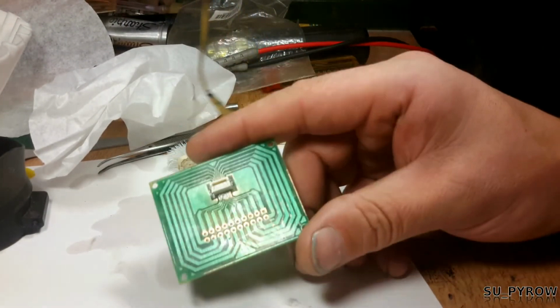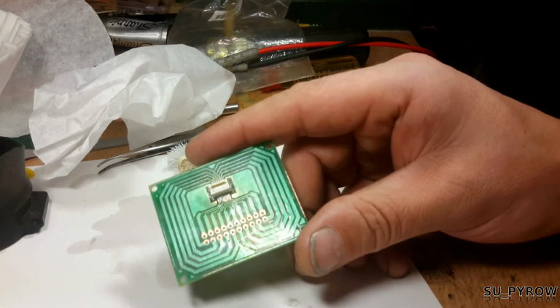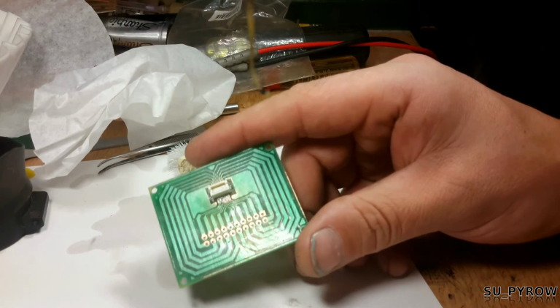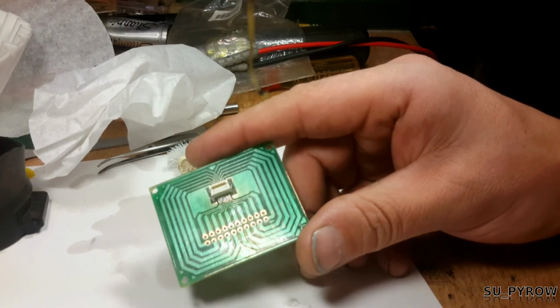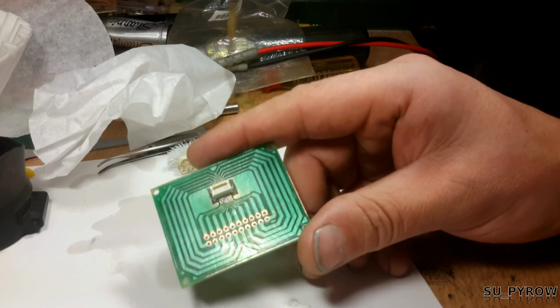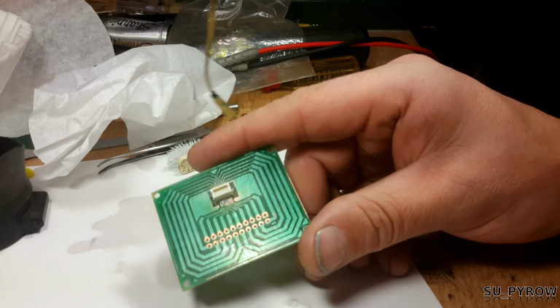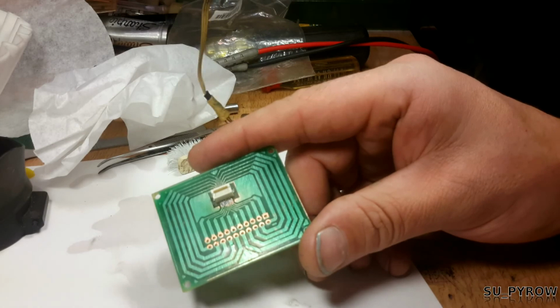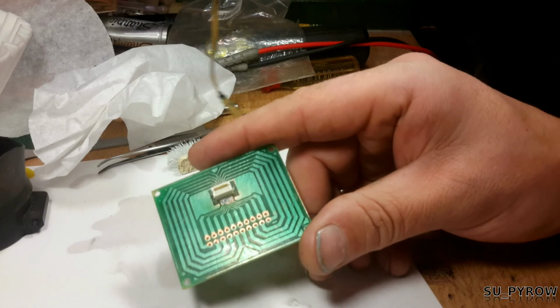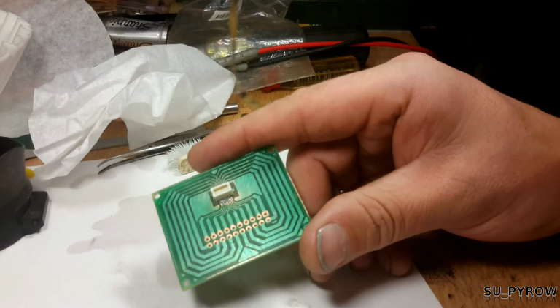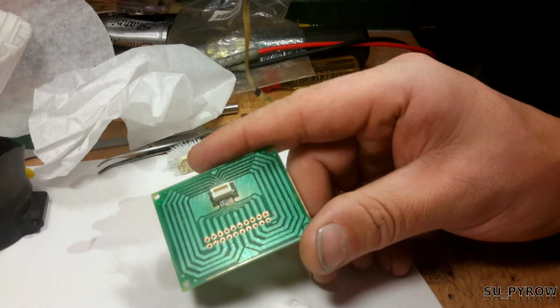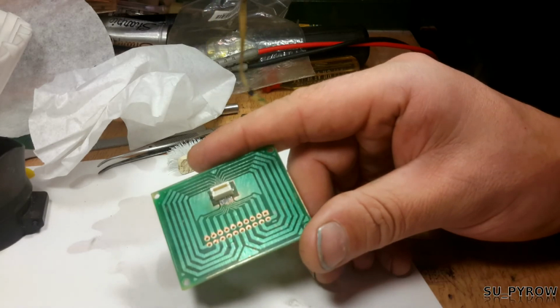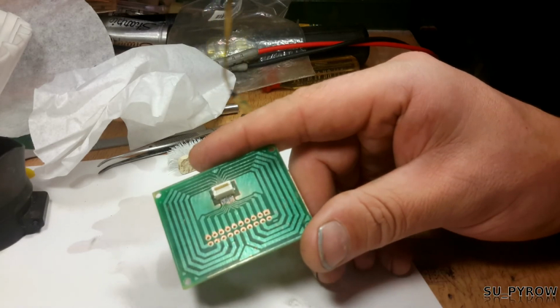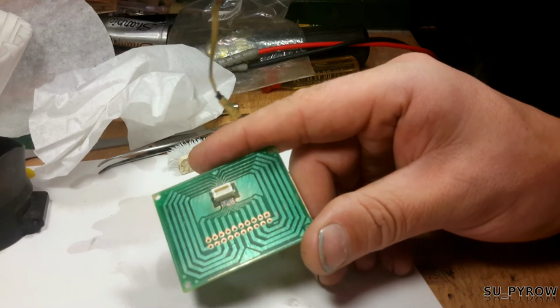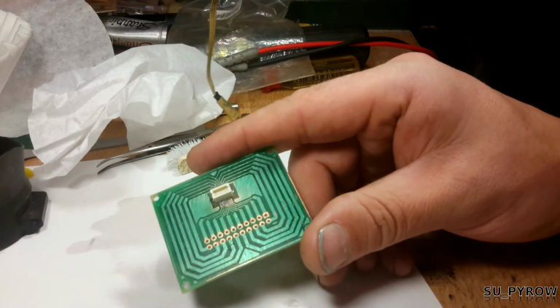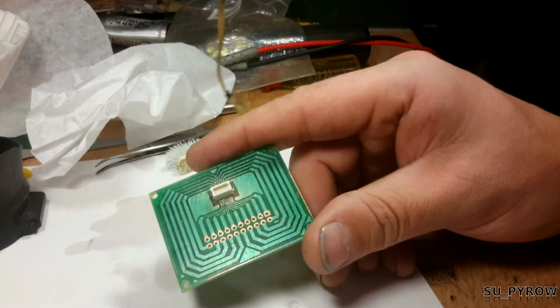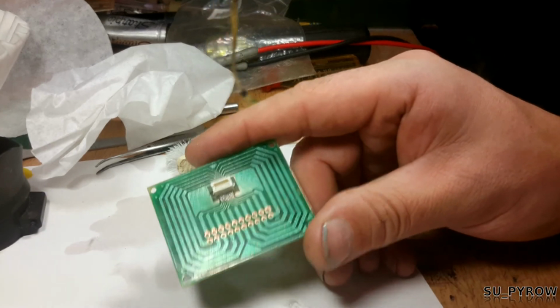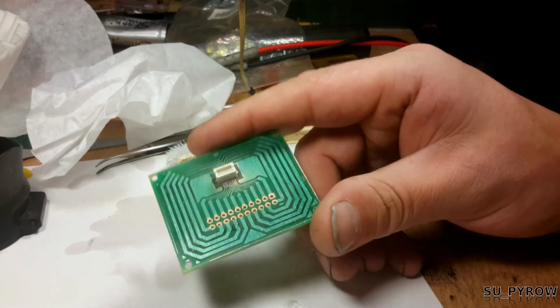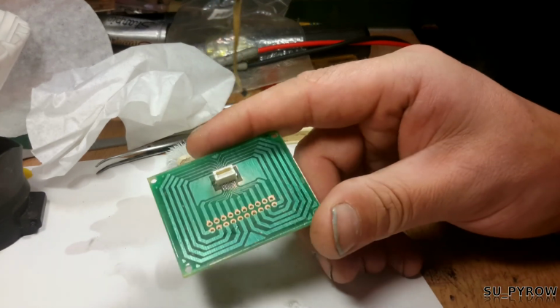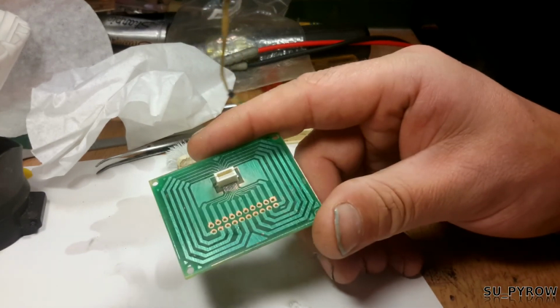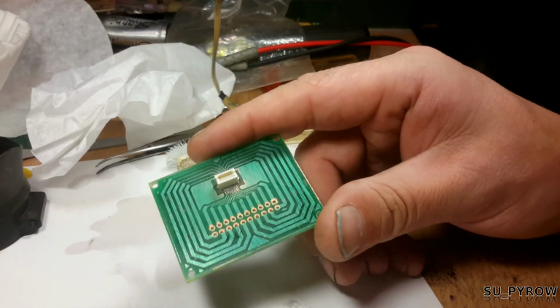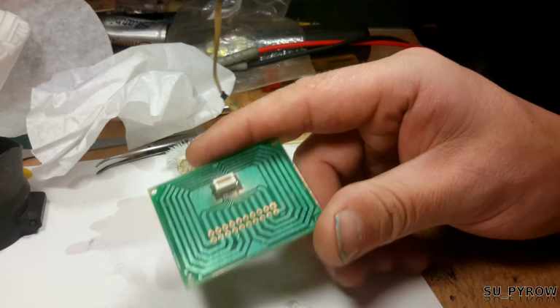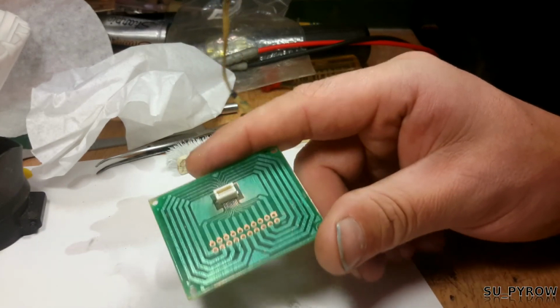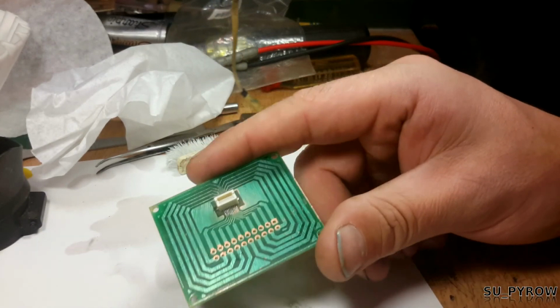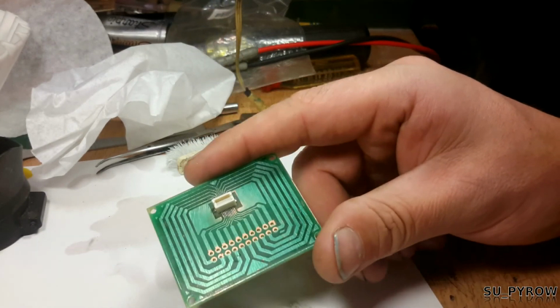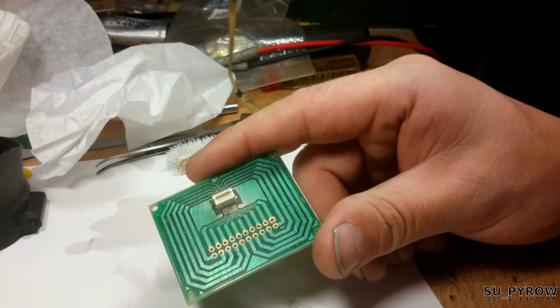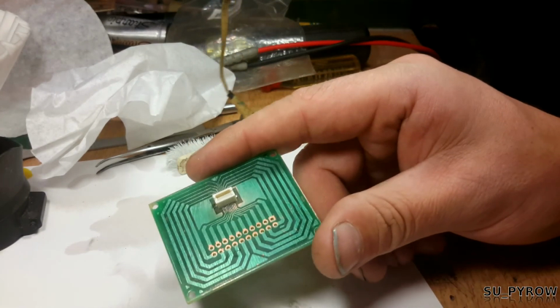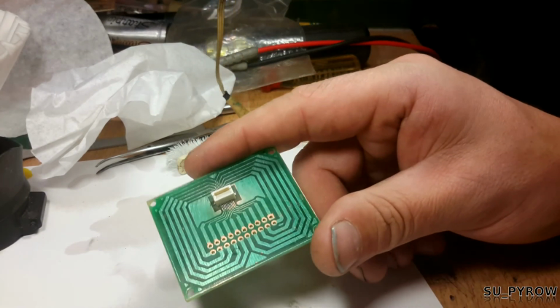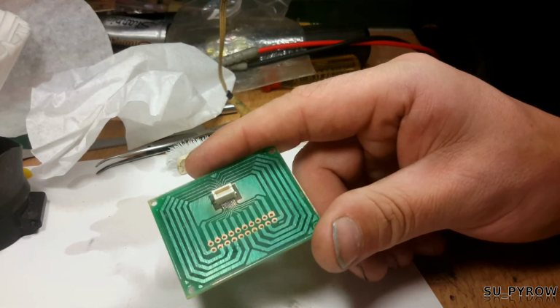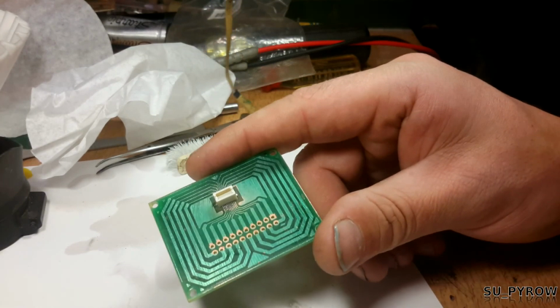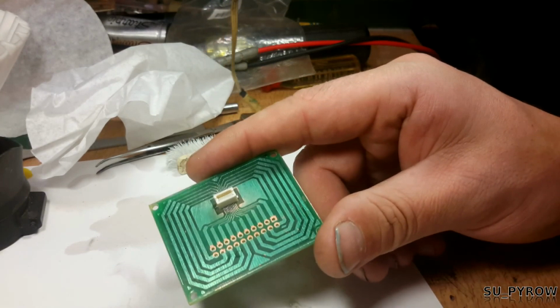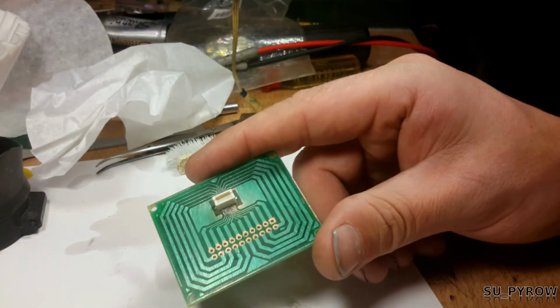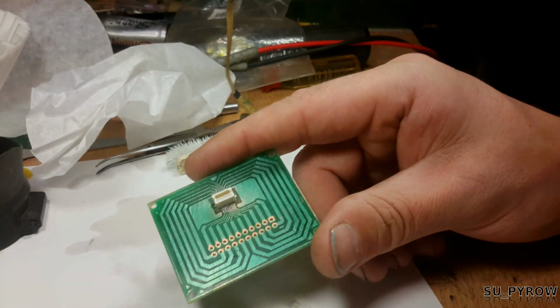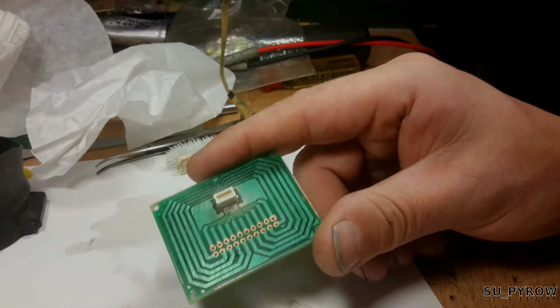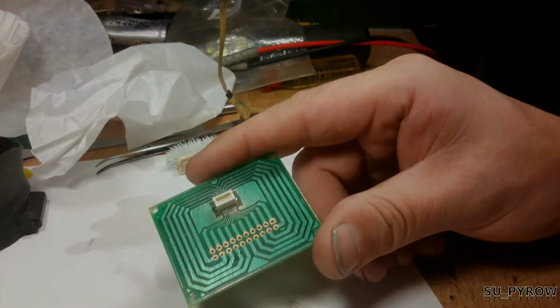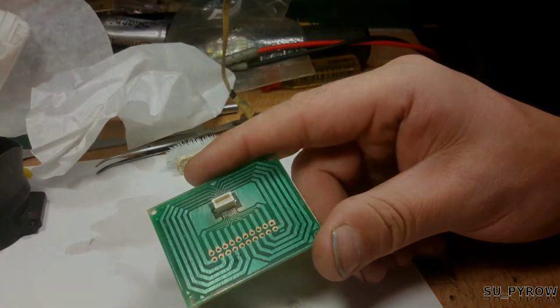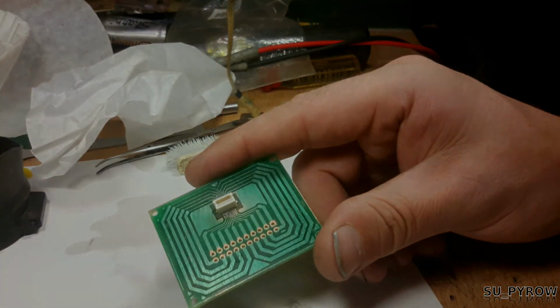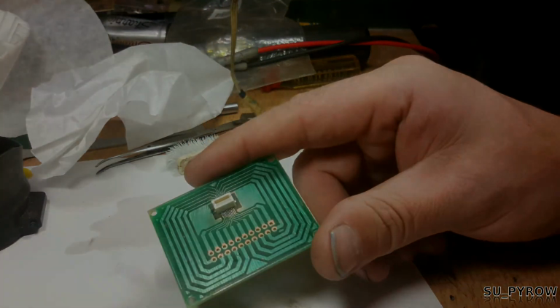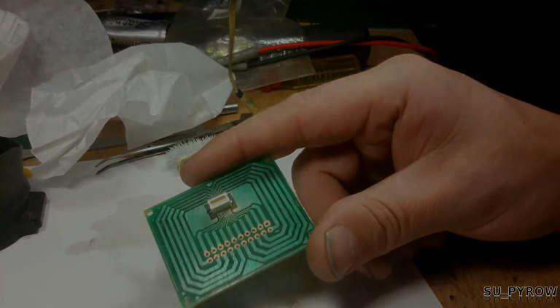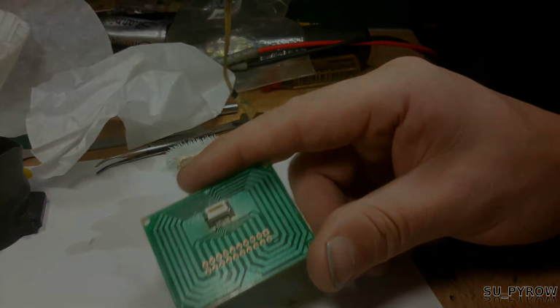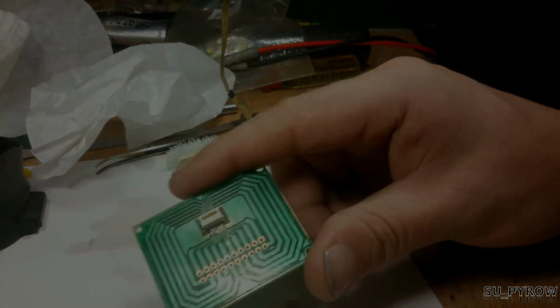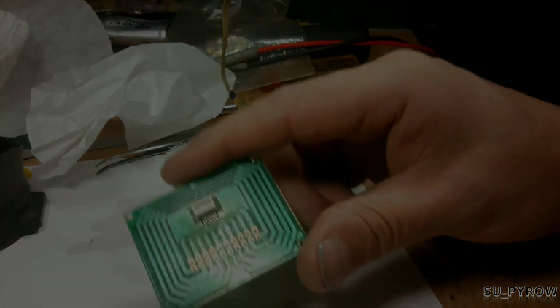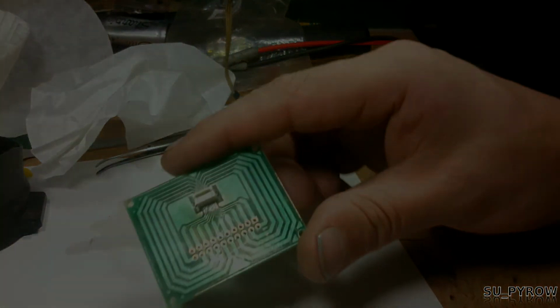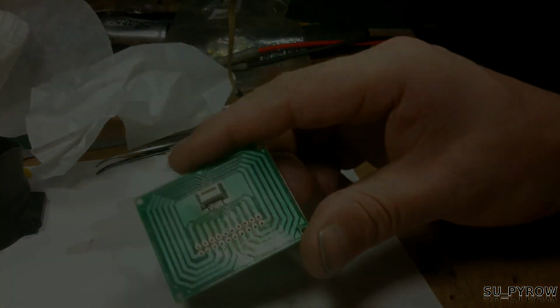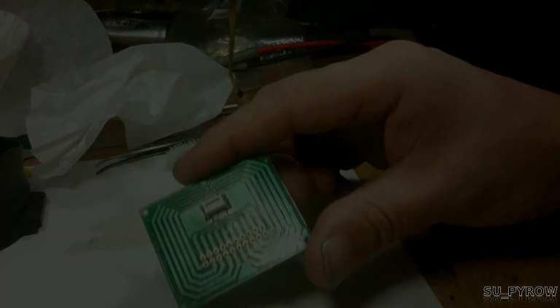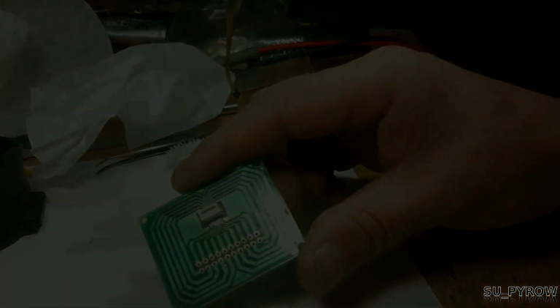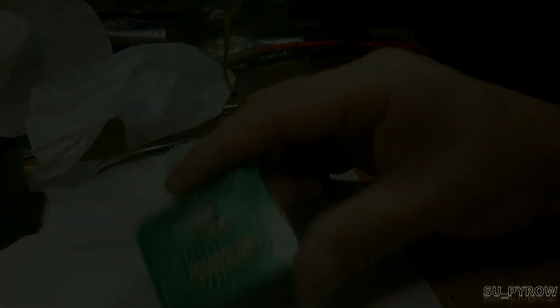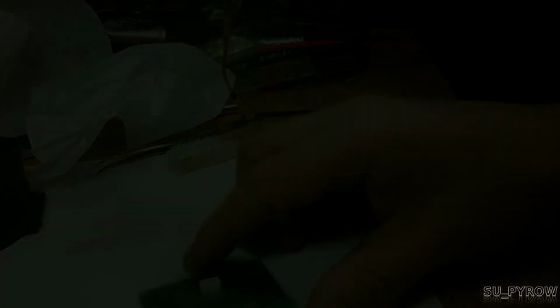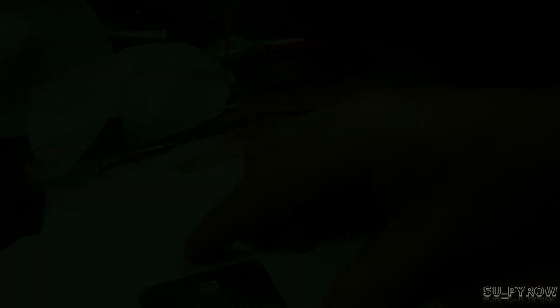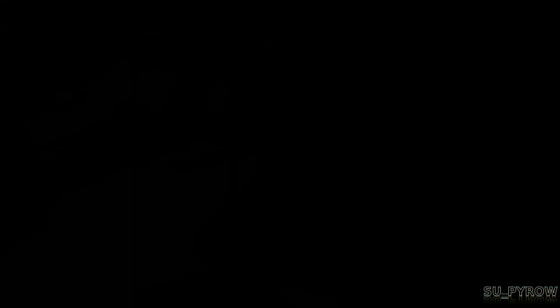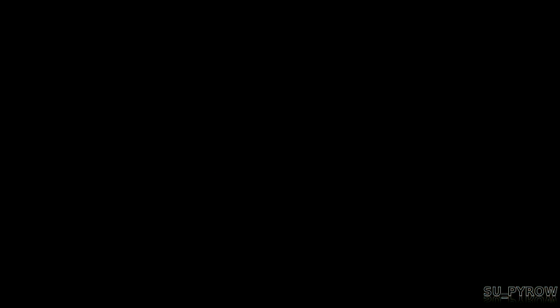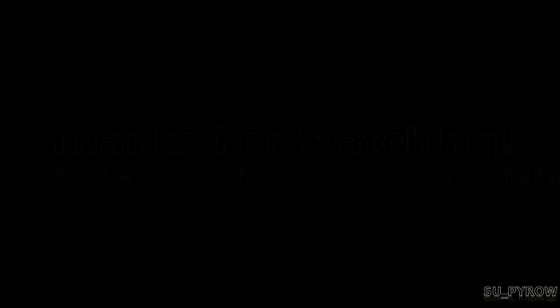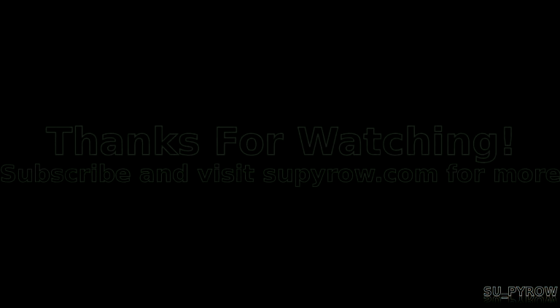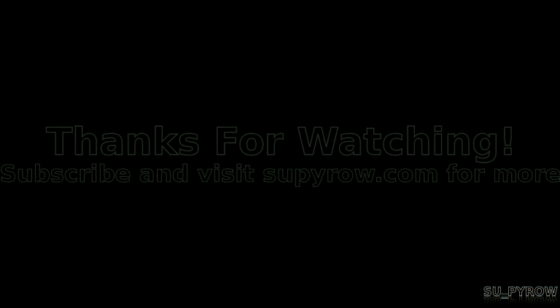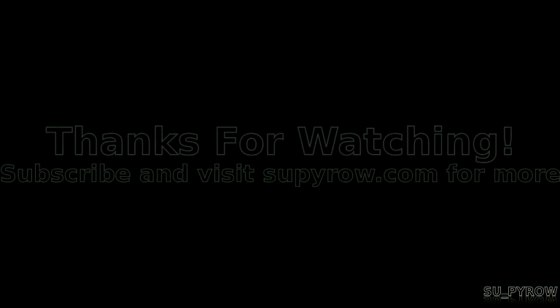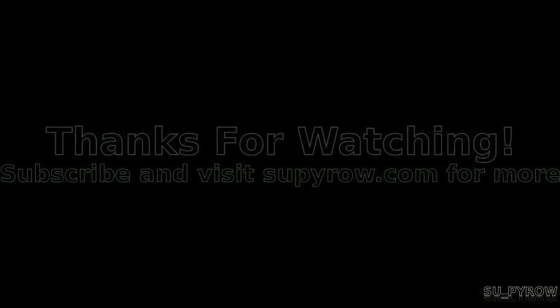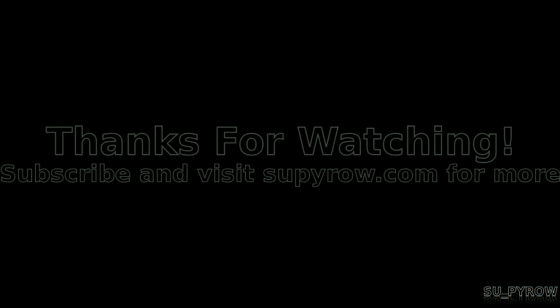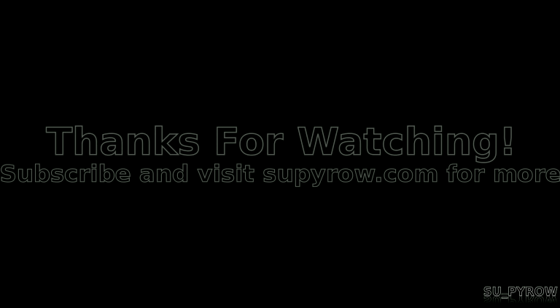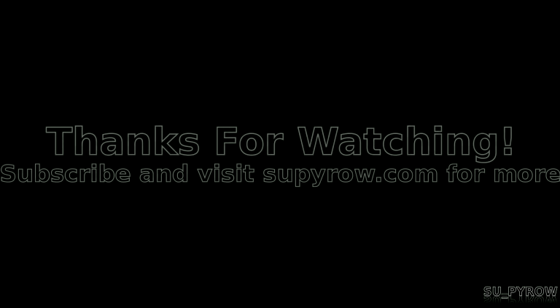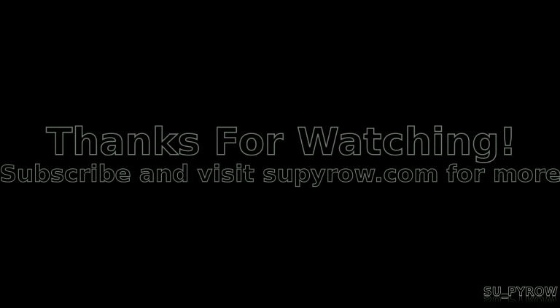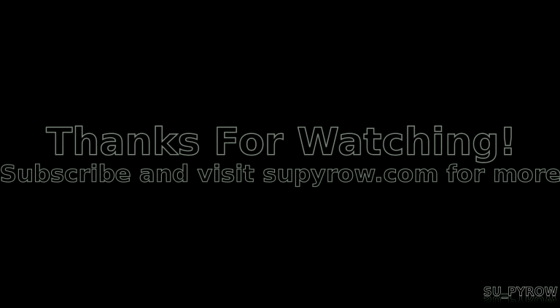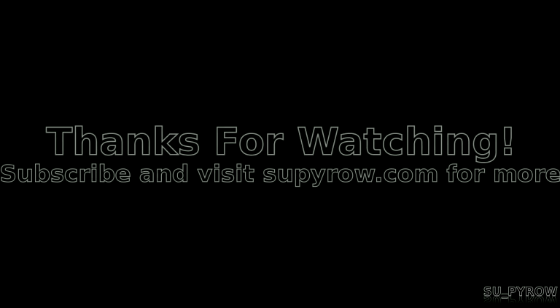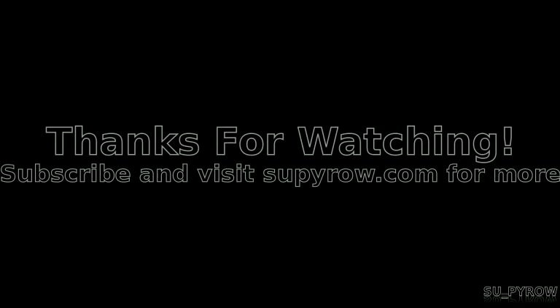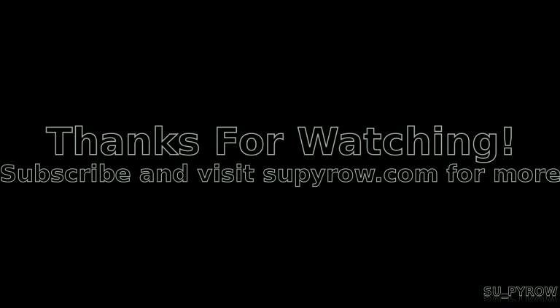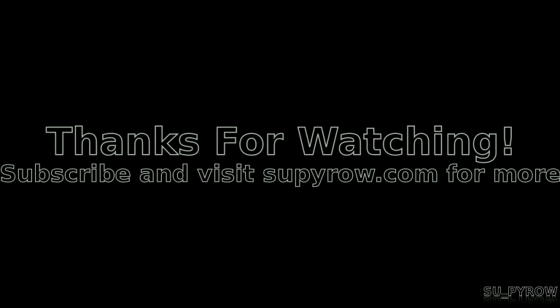So that's how to solder — that's my video on how to solder. There you go.